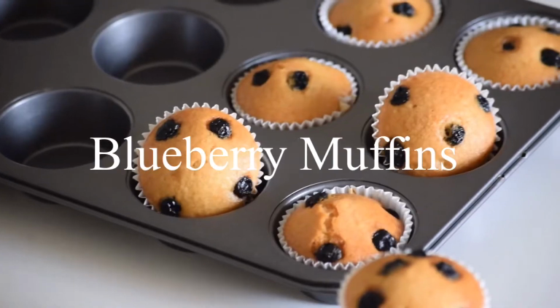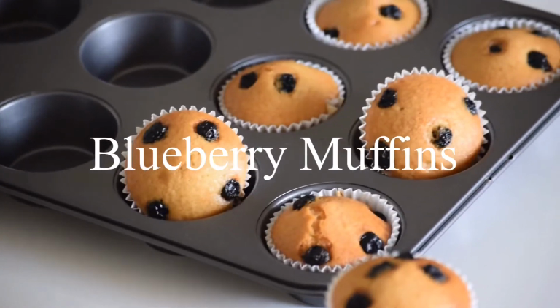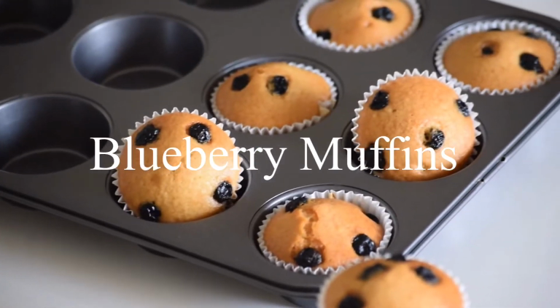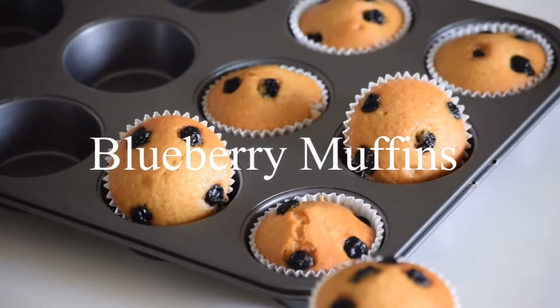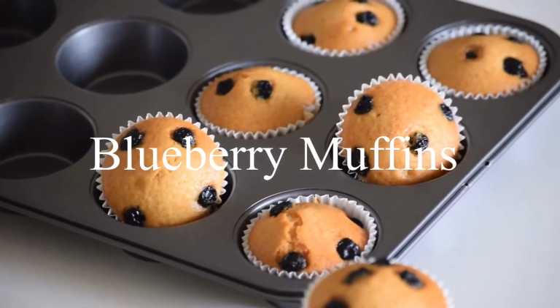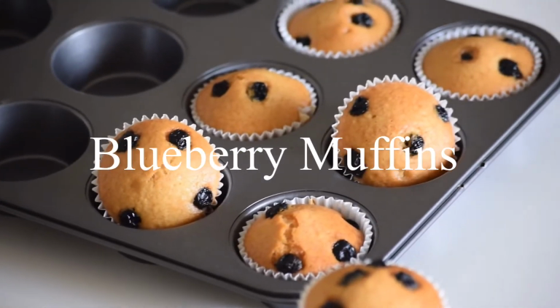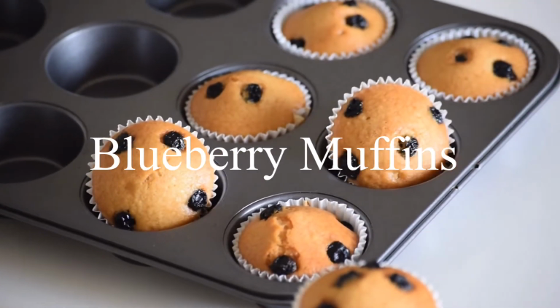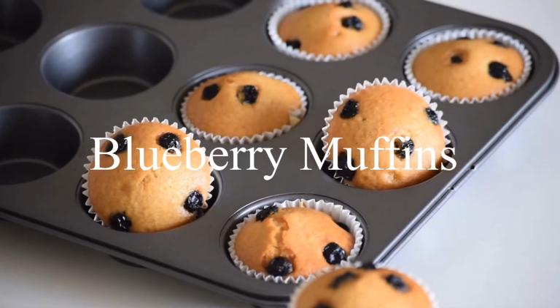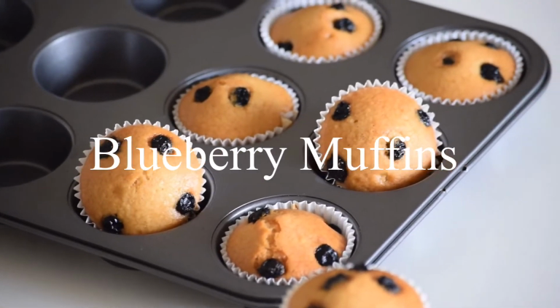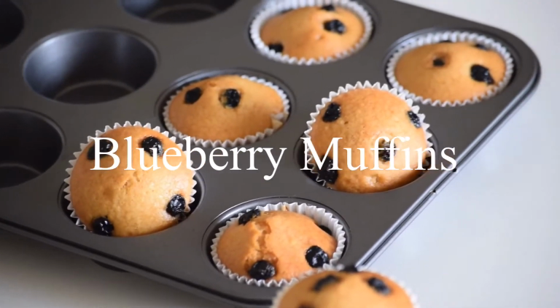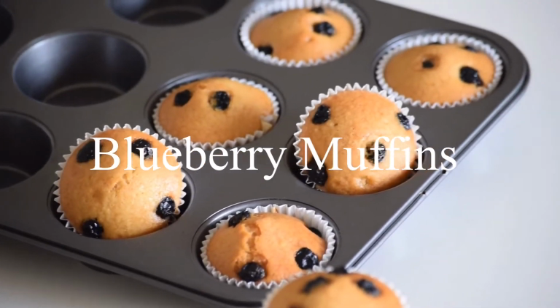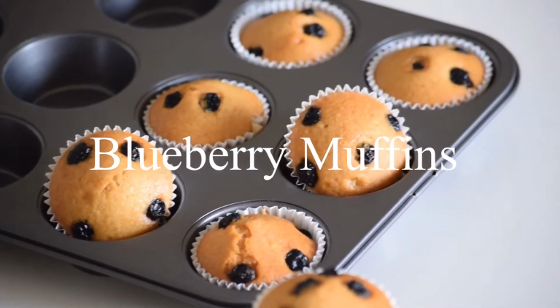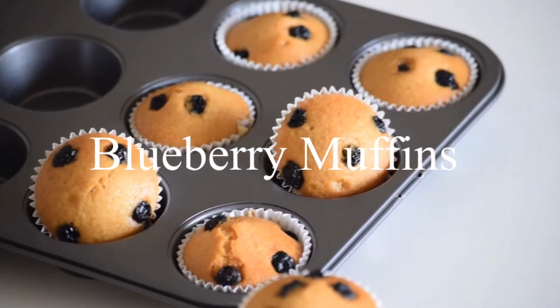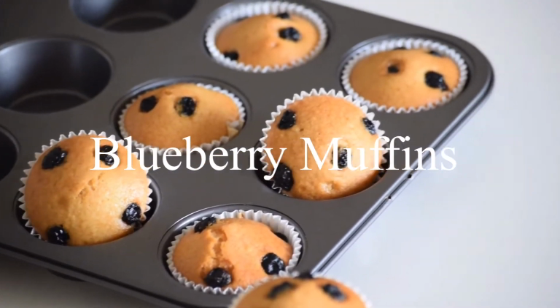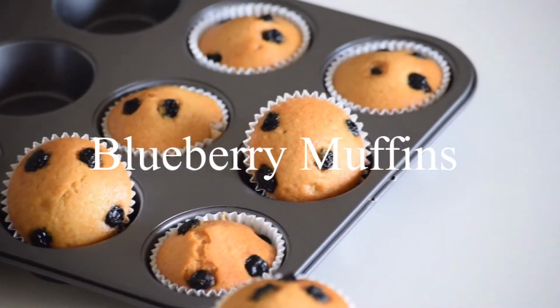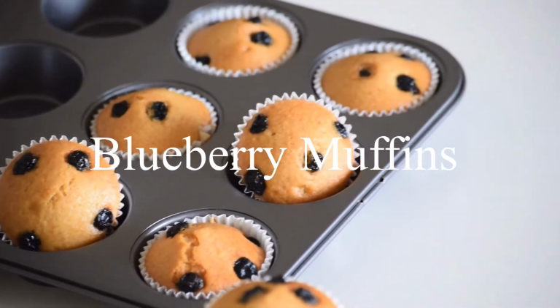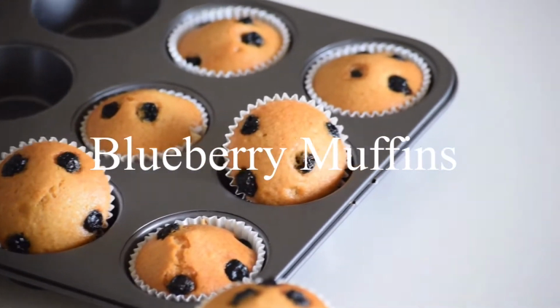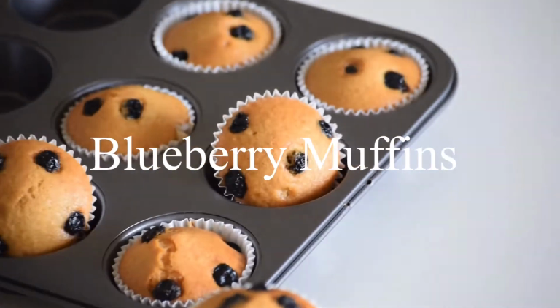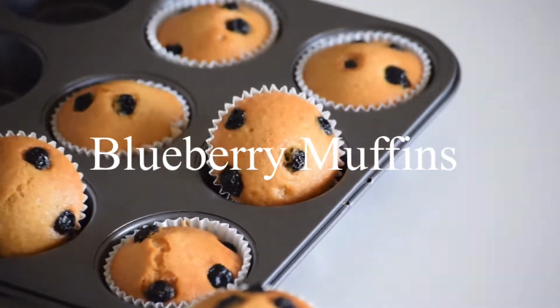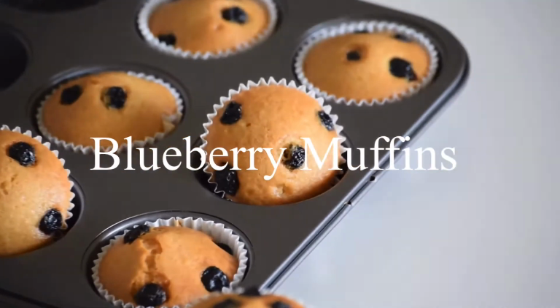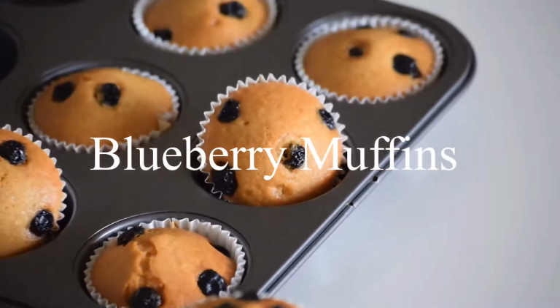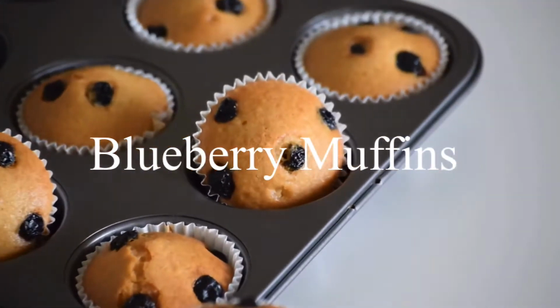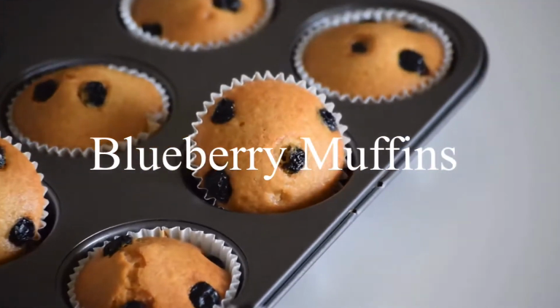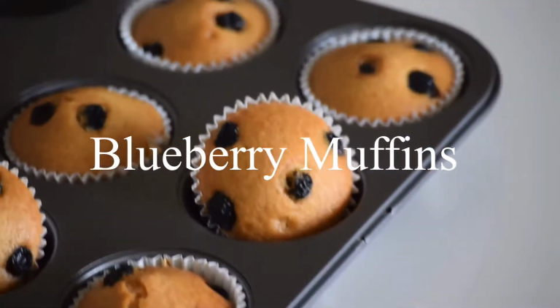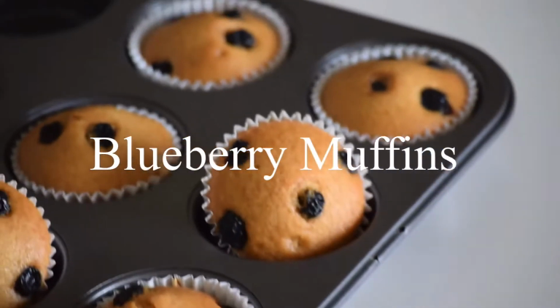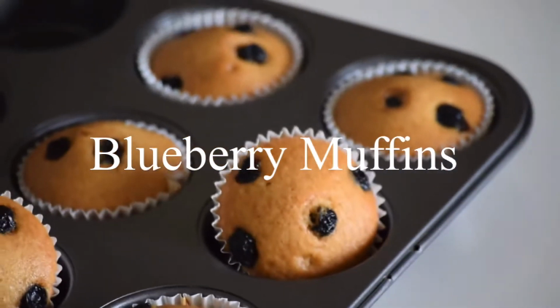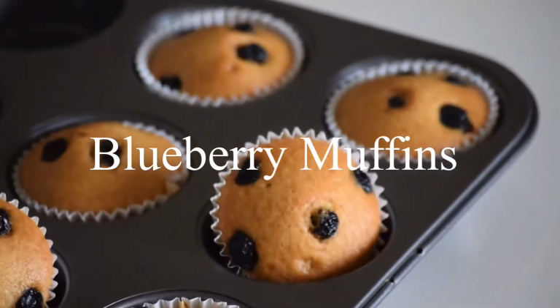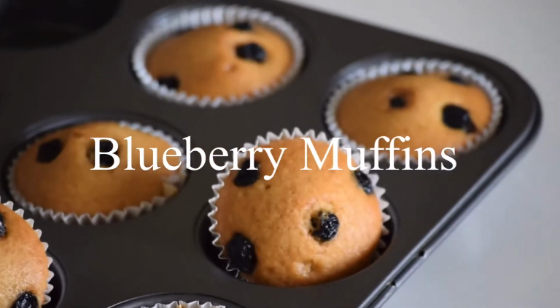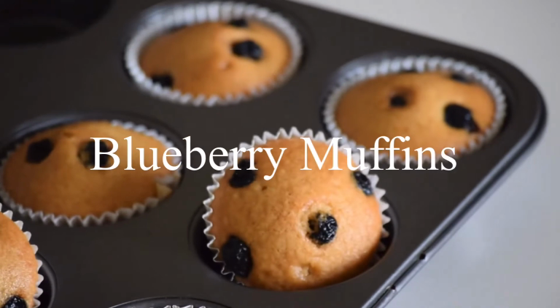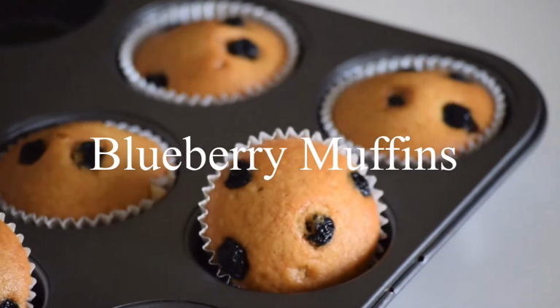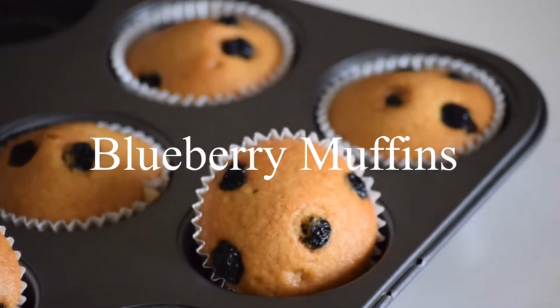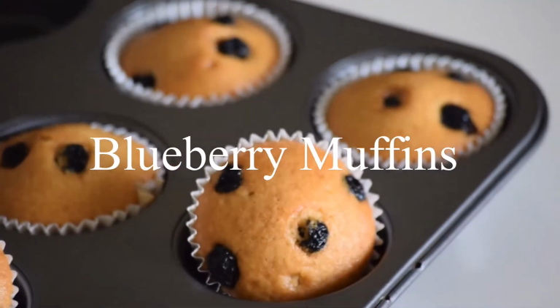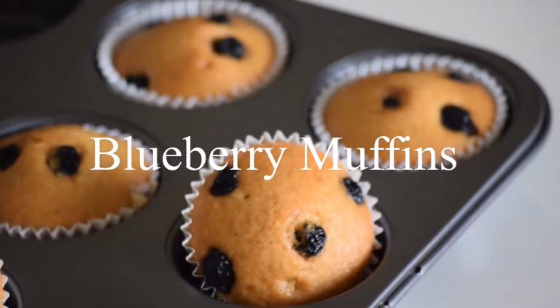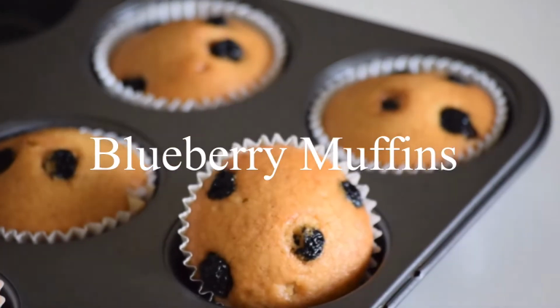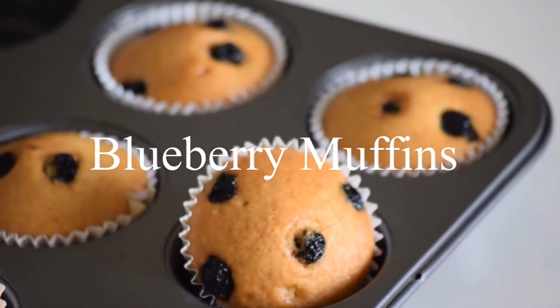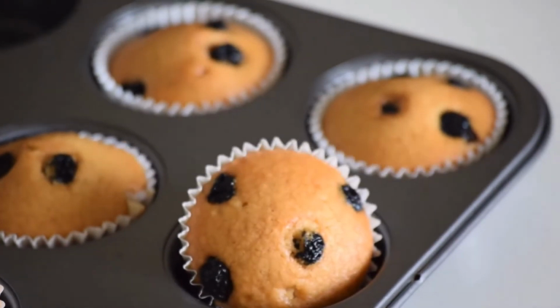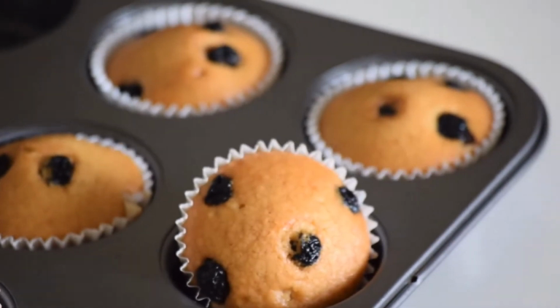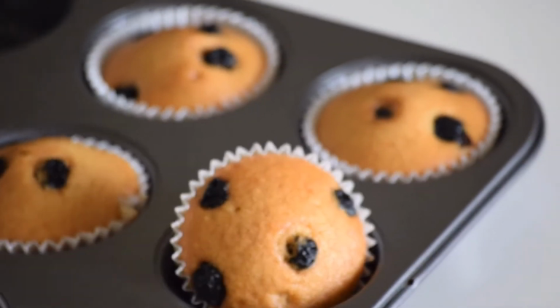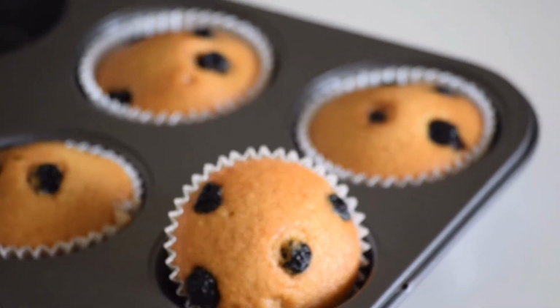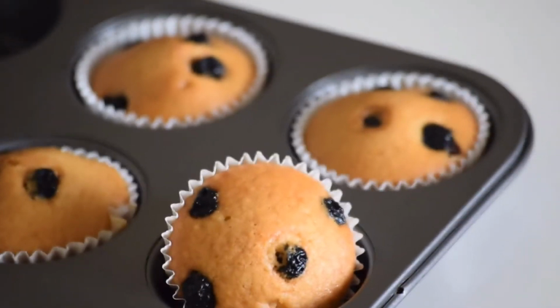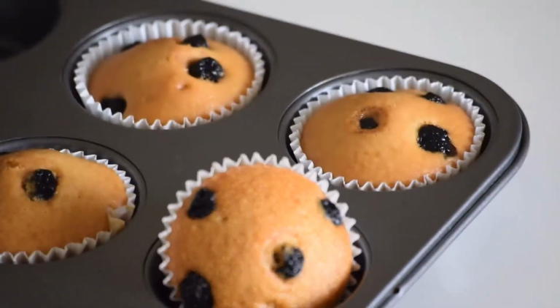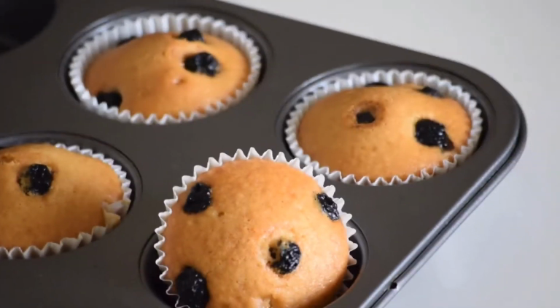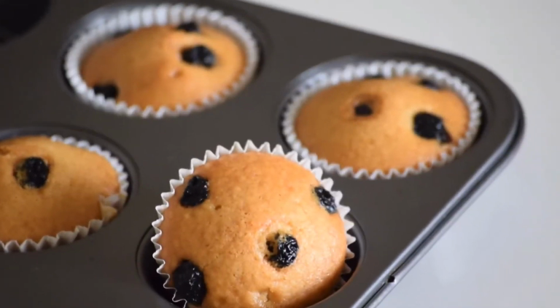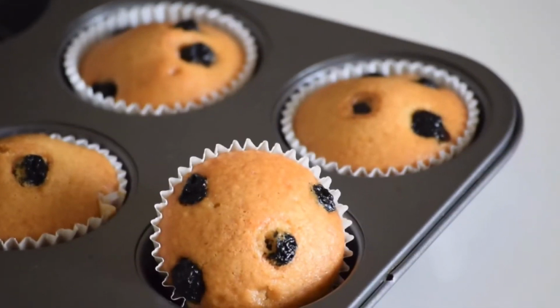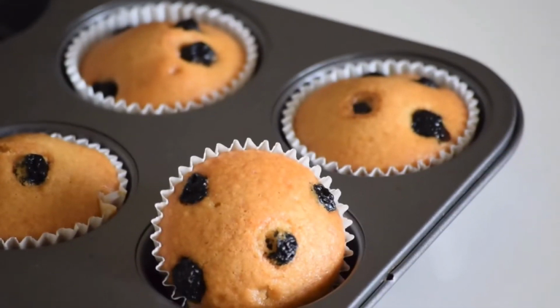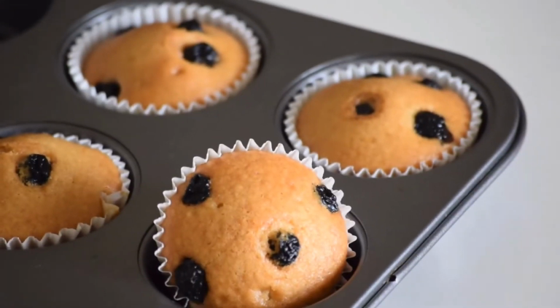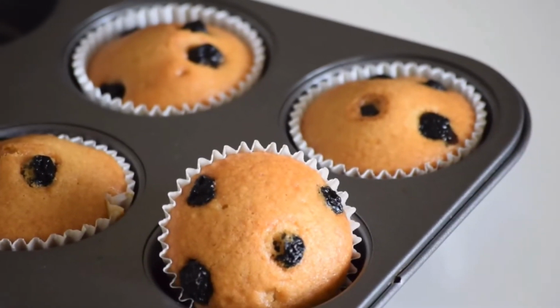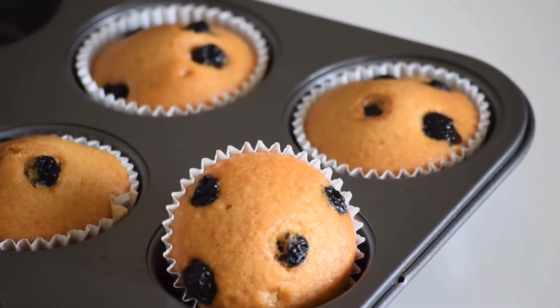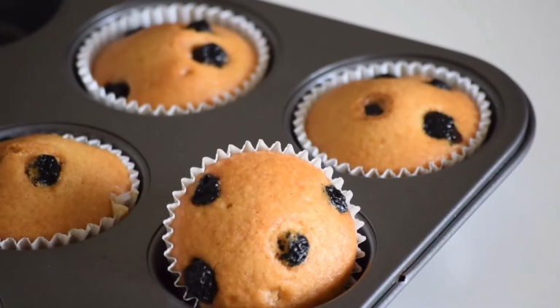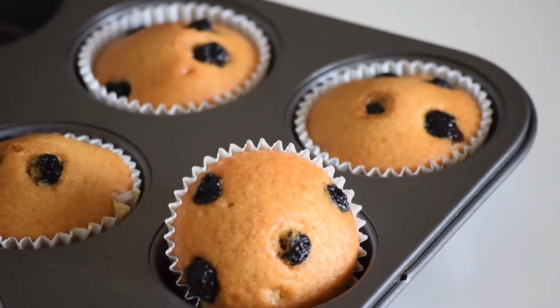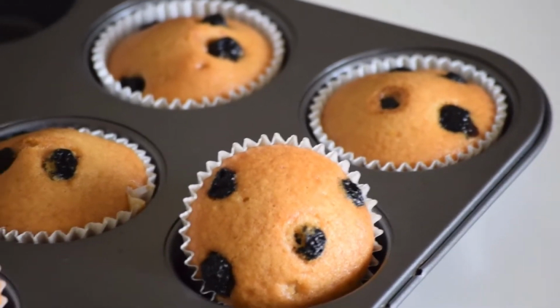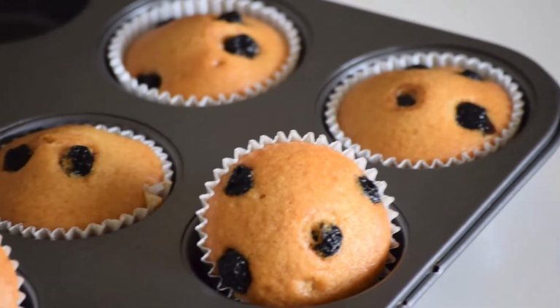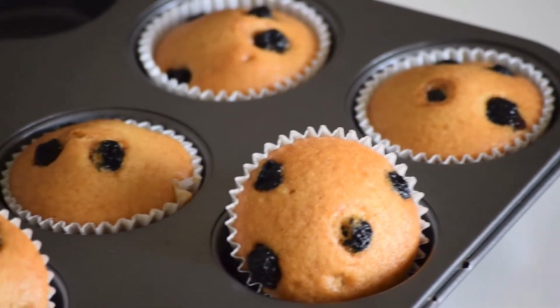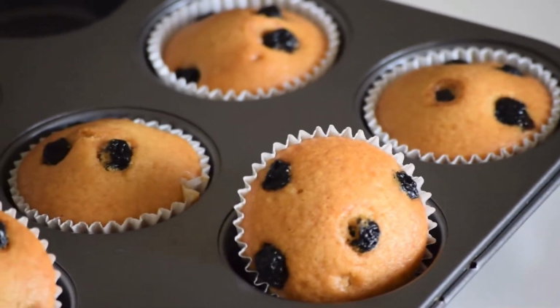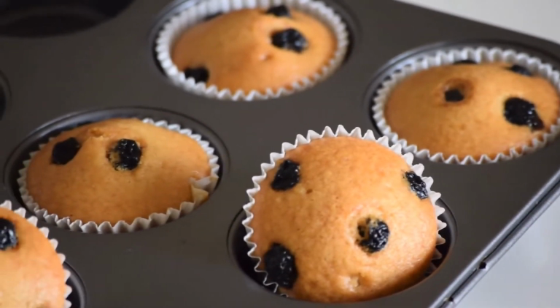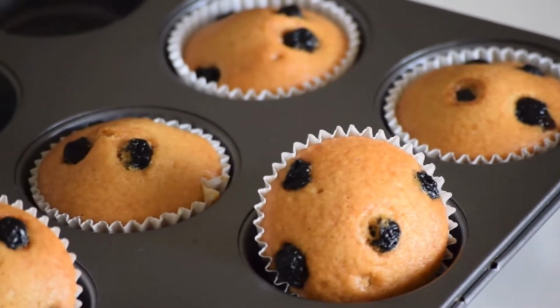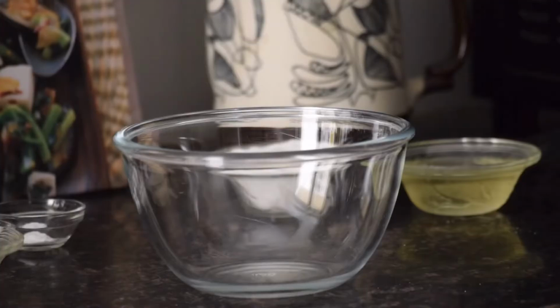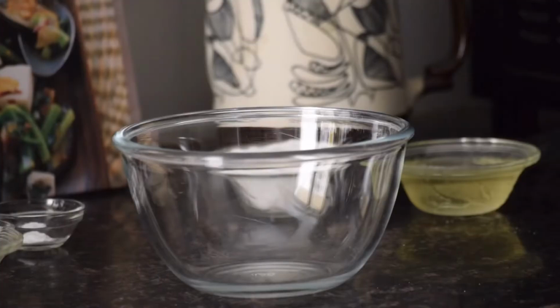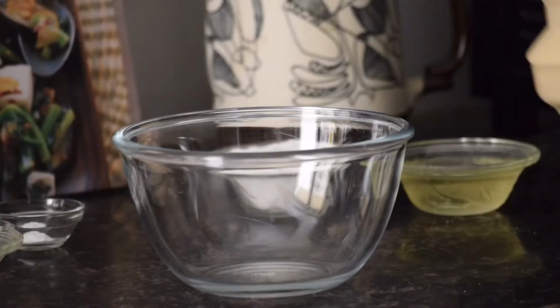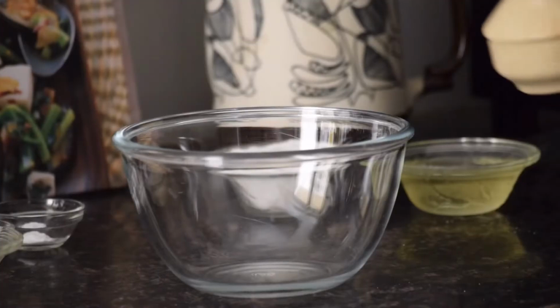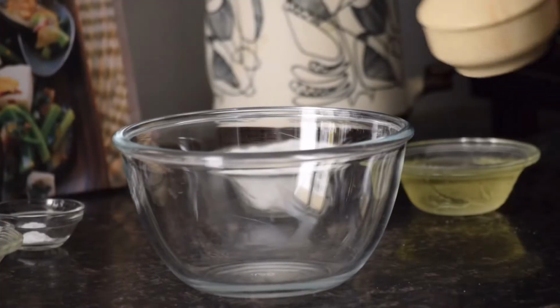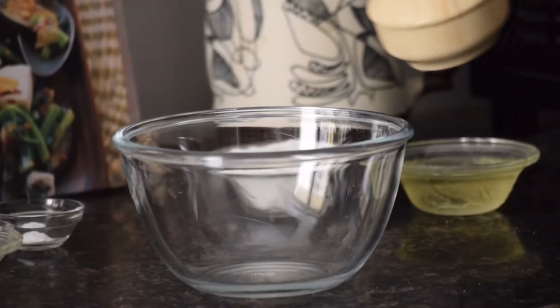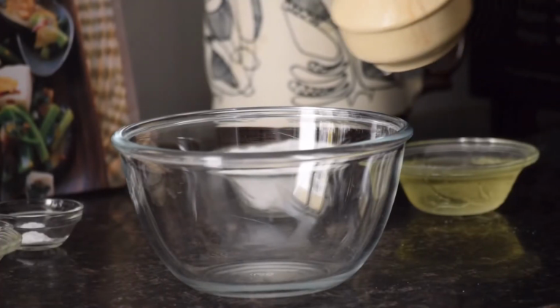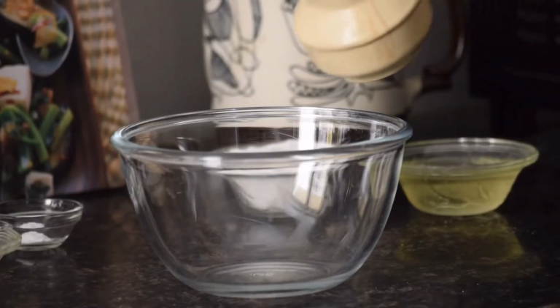Hi everyone, welcome to my channel. Today I am going to show you how to make eggless blueberry muffins.